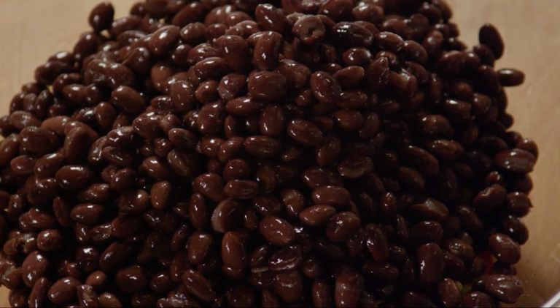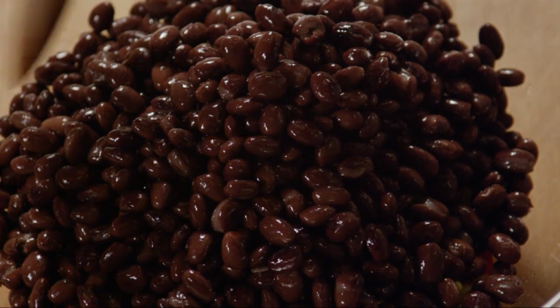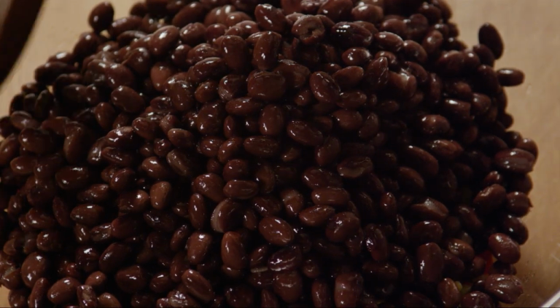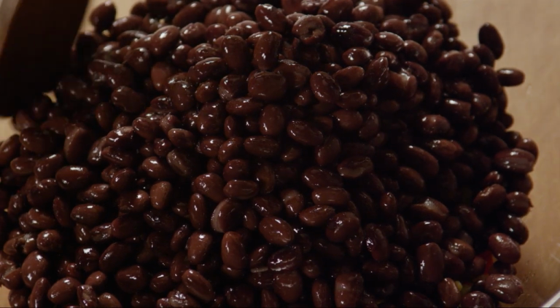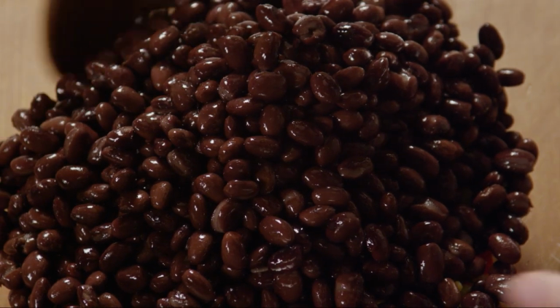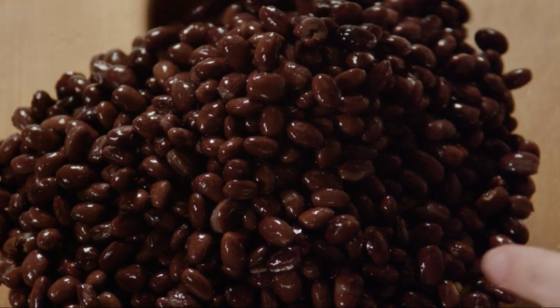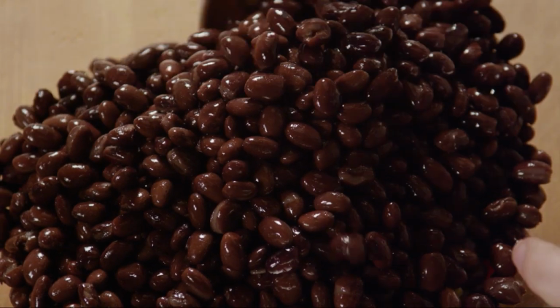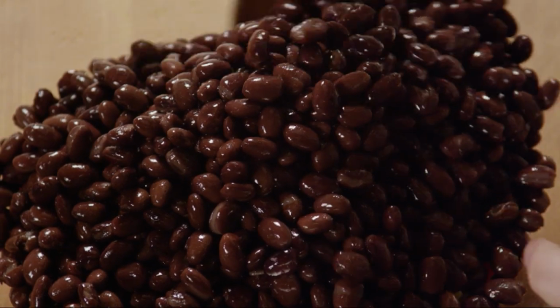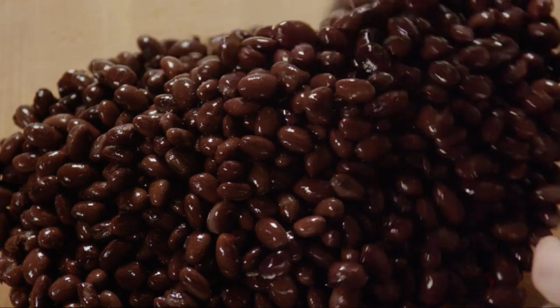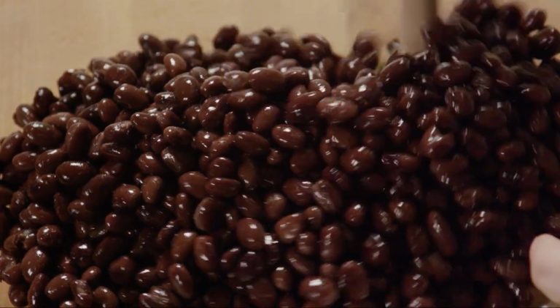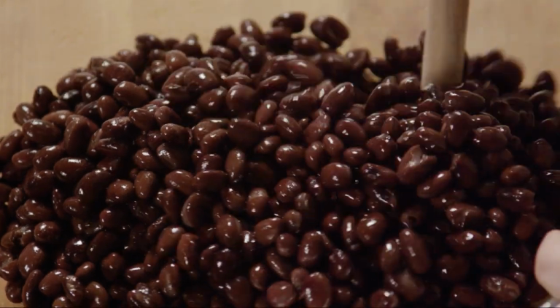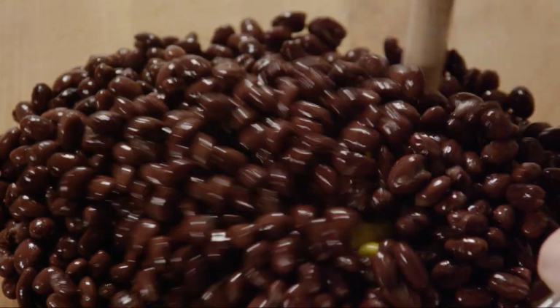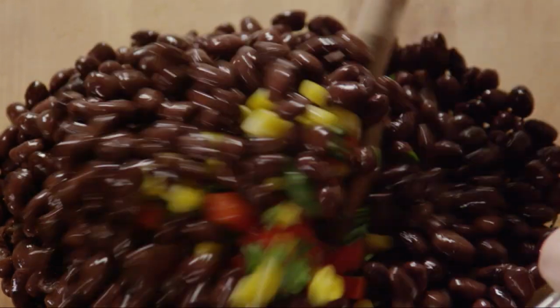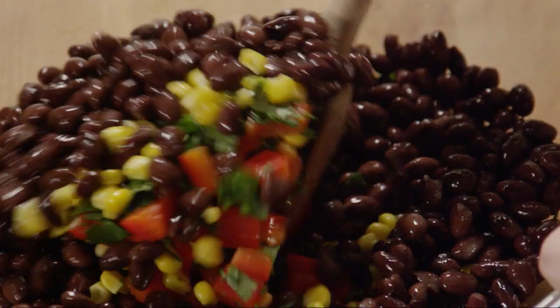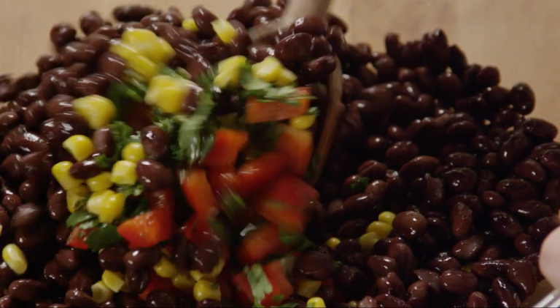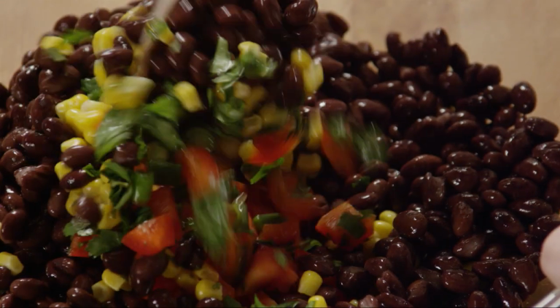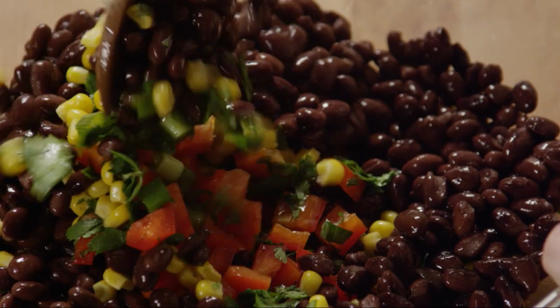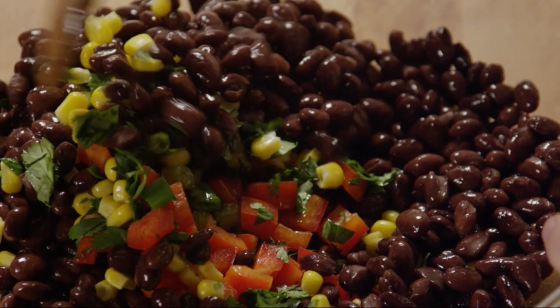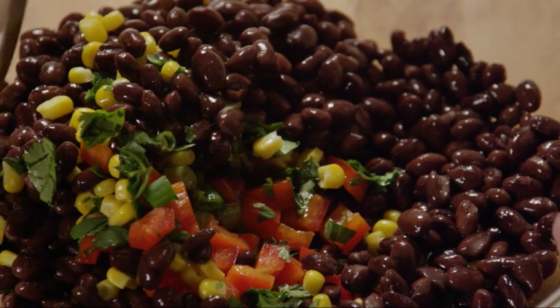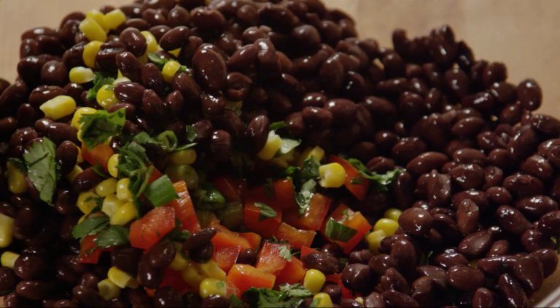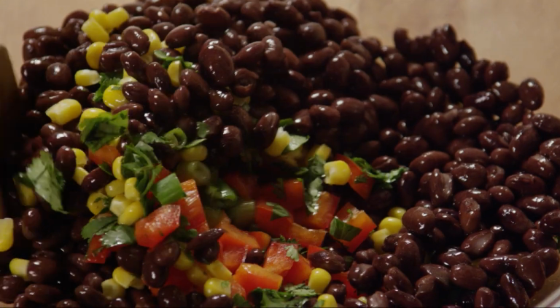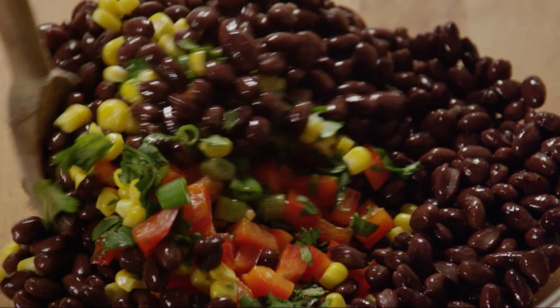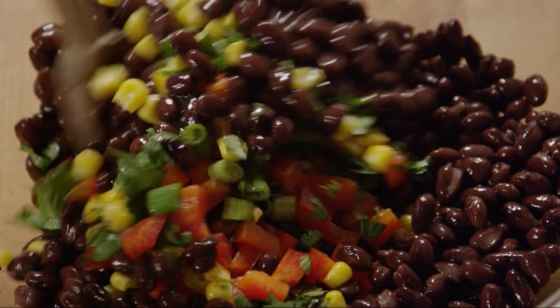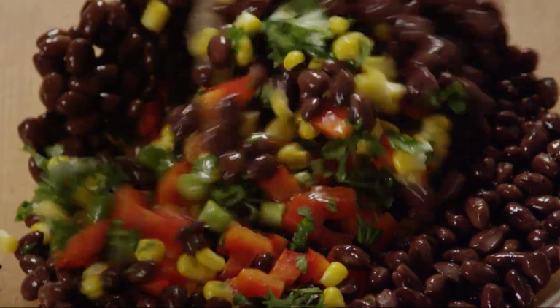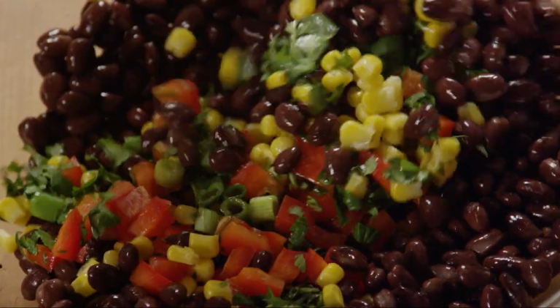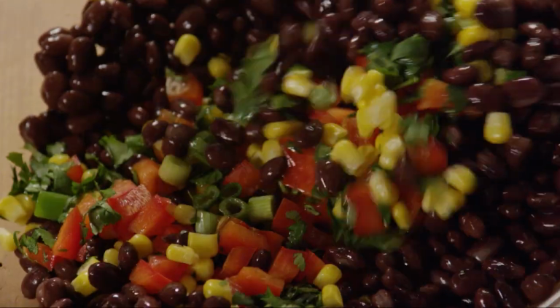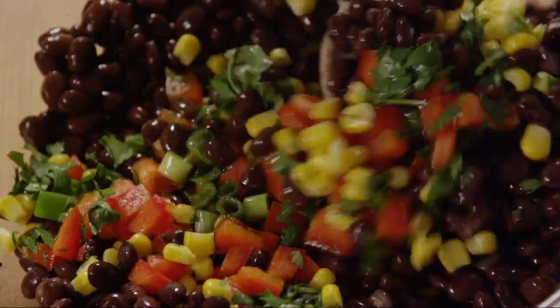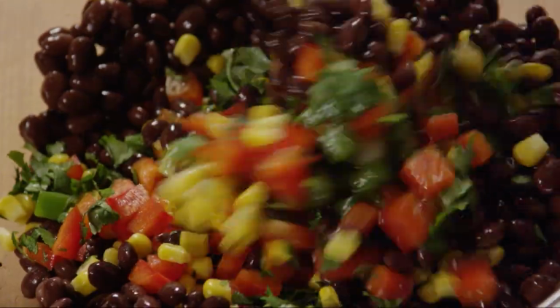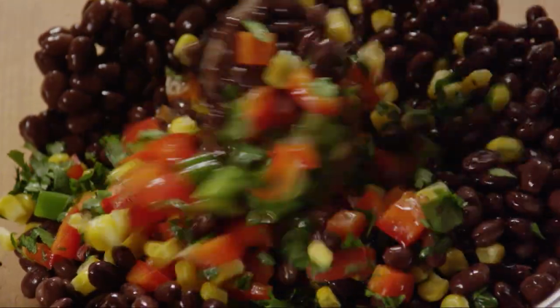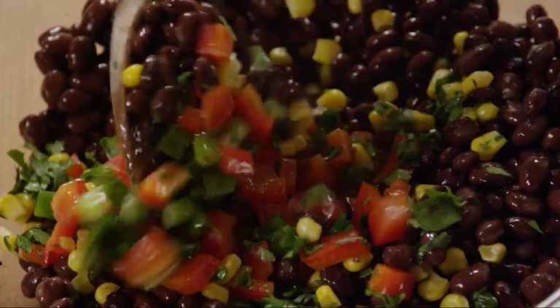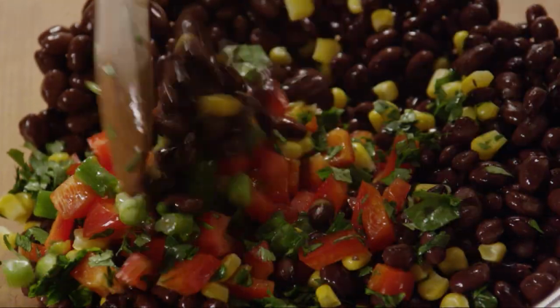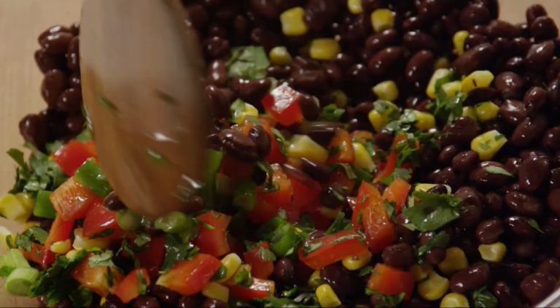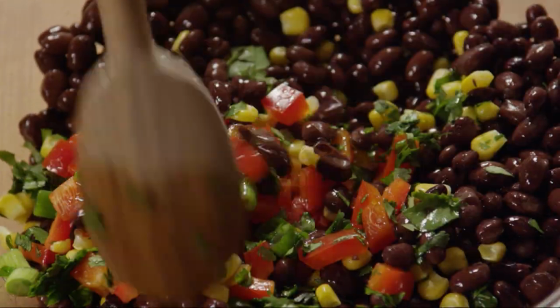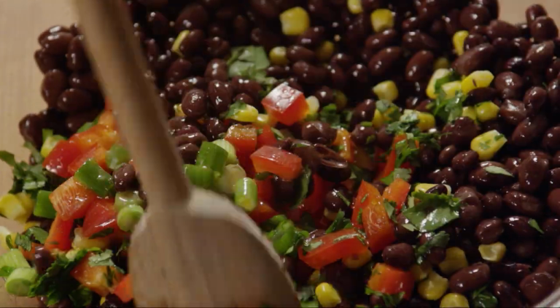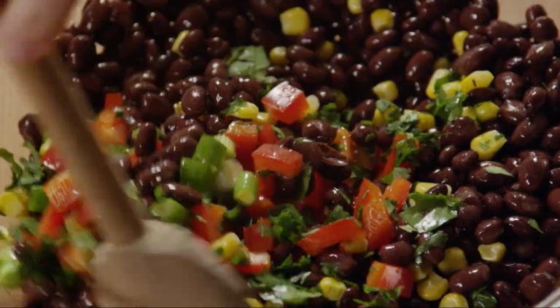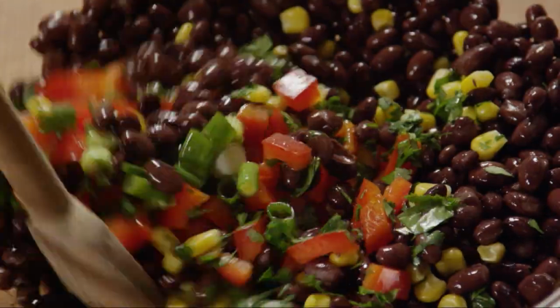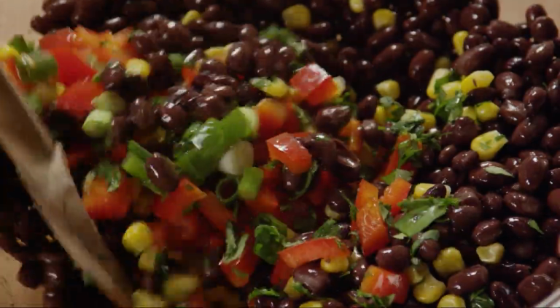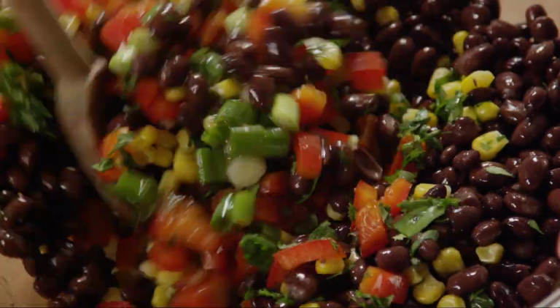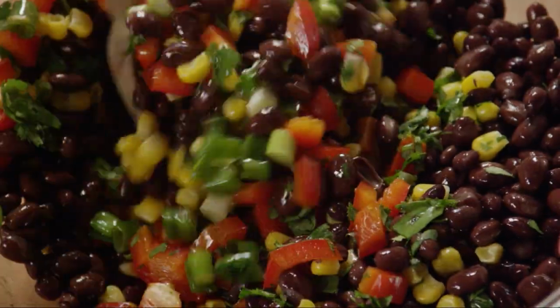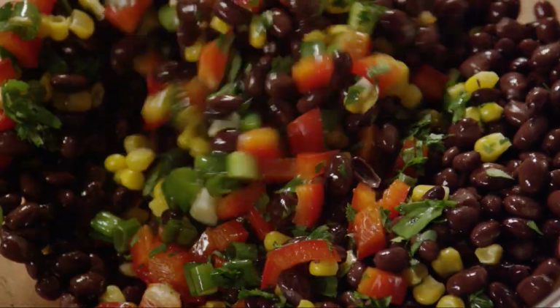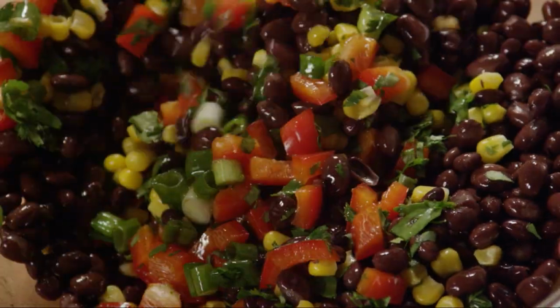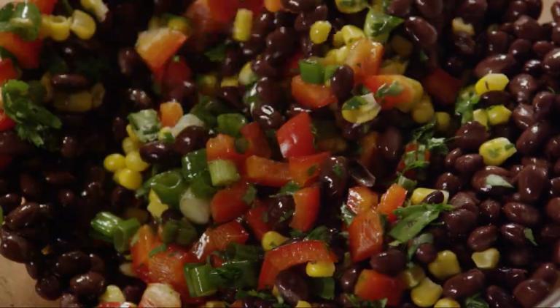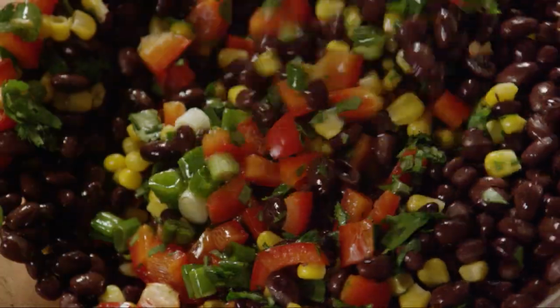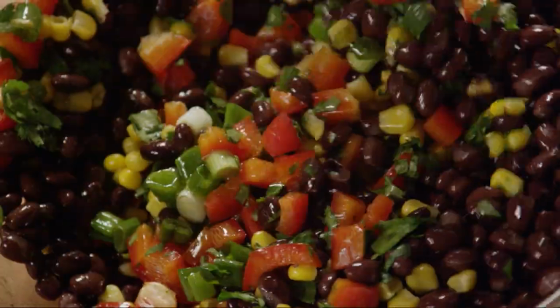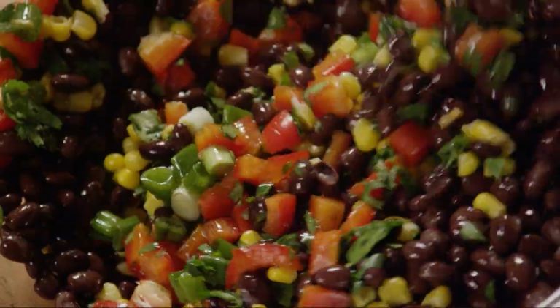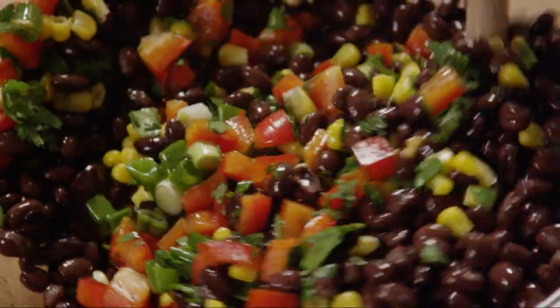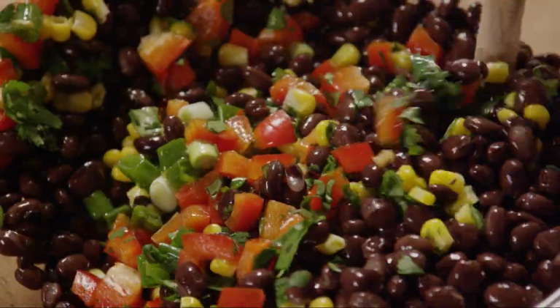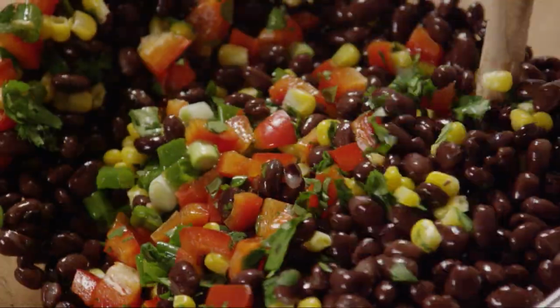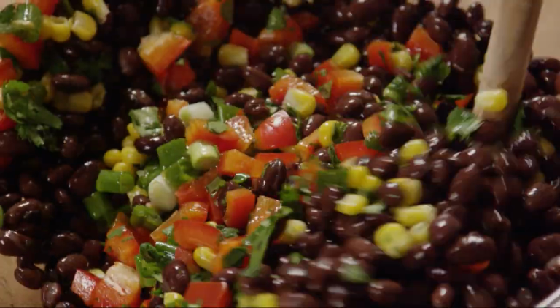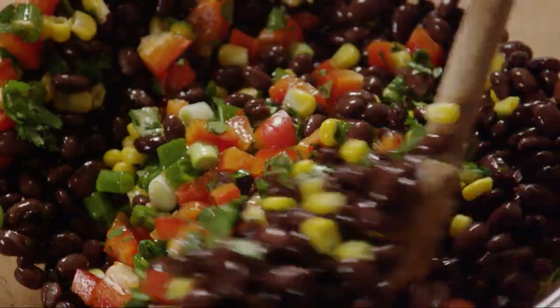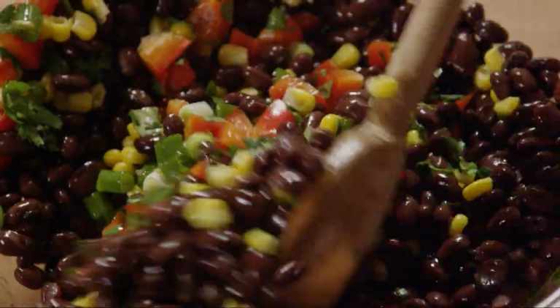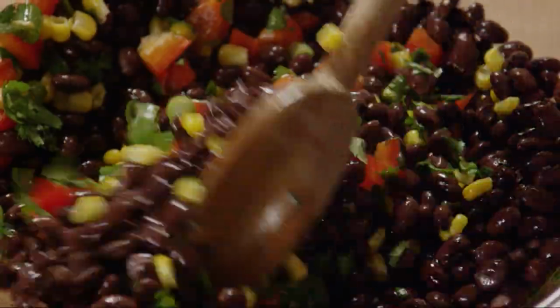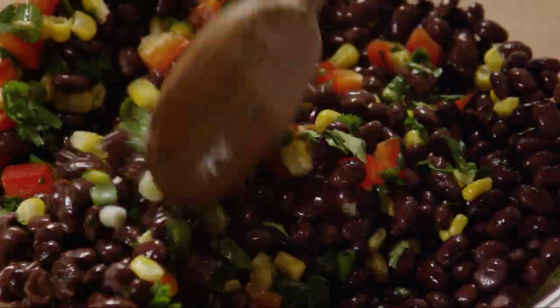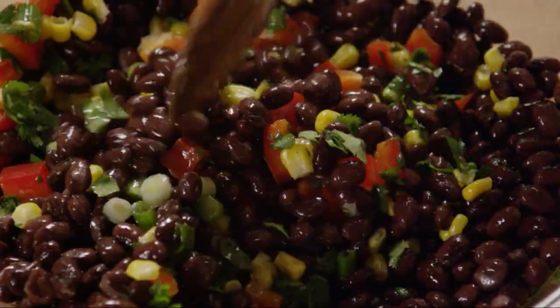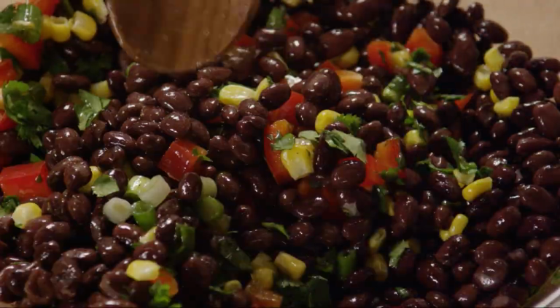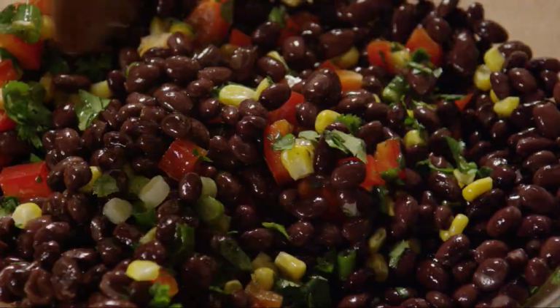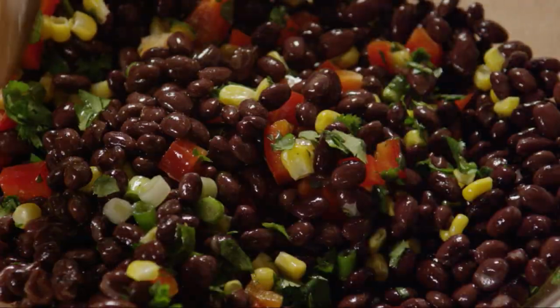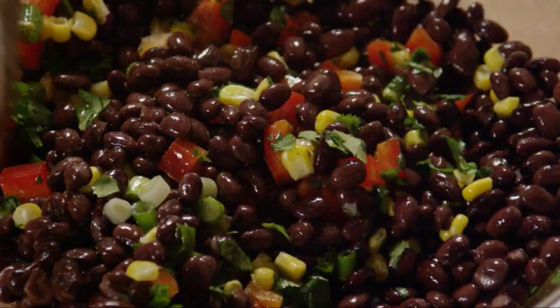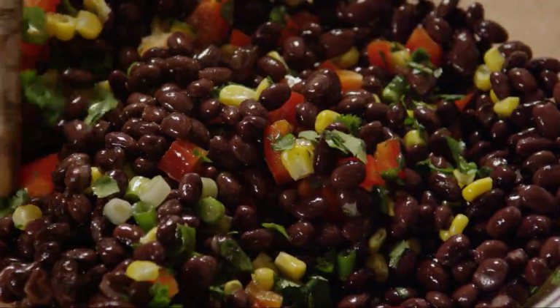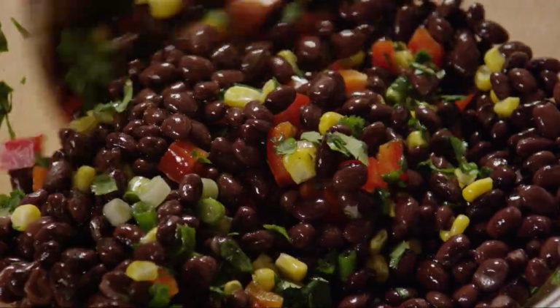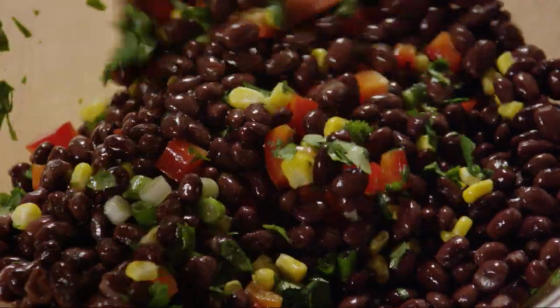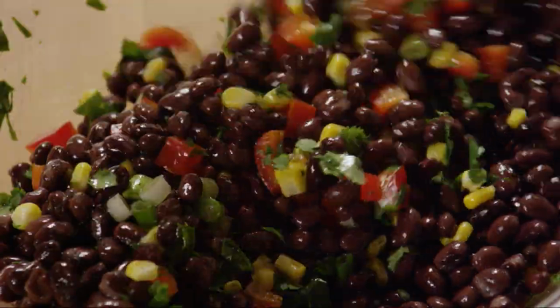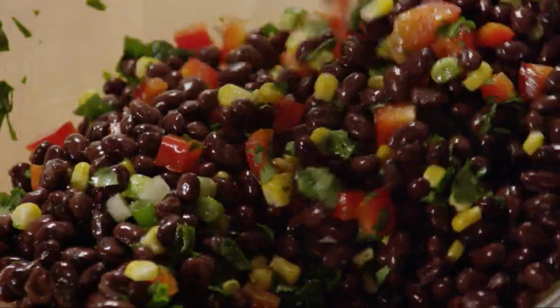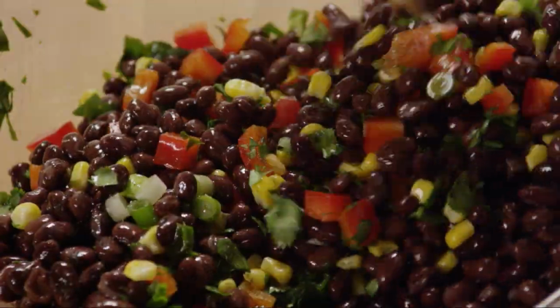All Recipes member Julie cautions that it's important to rinse your black beans well, or you'll end up with grey couscous, which won't look as appetizing.